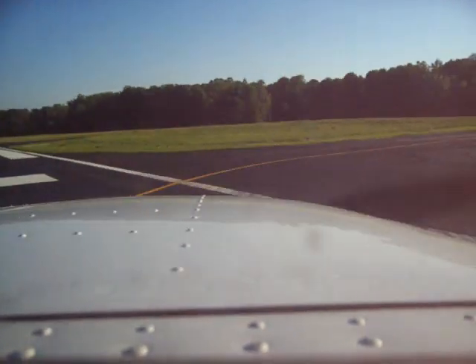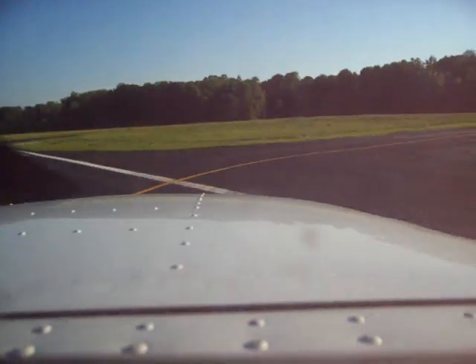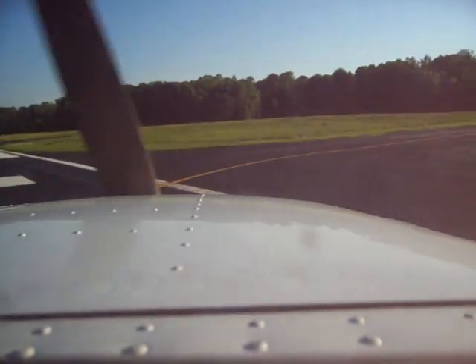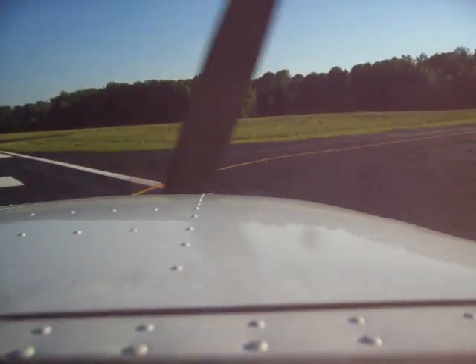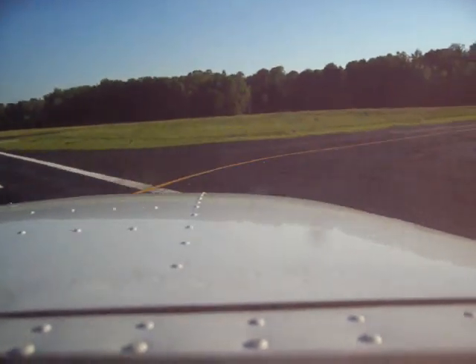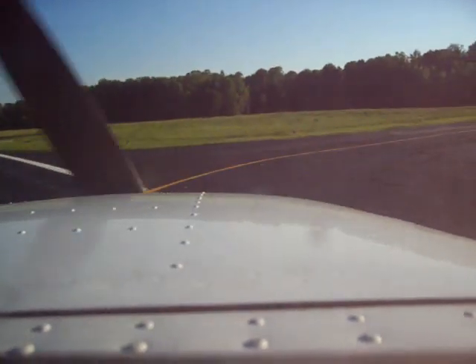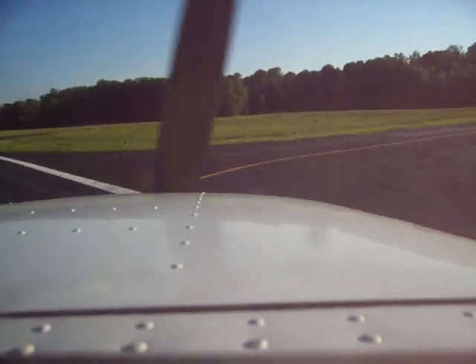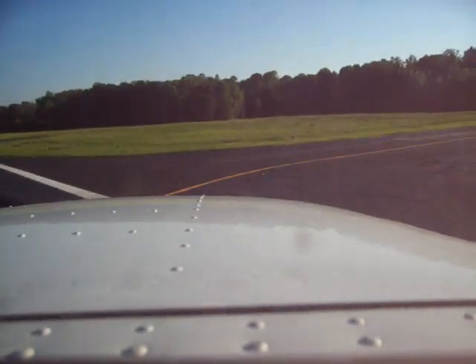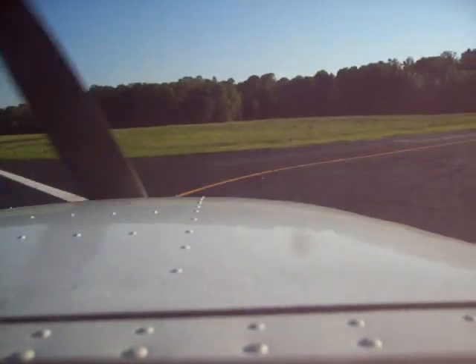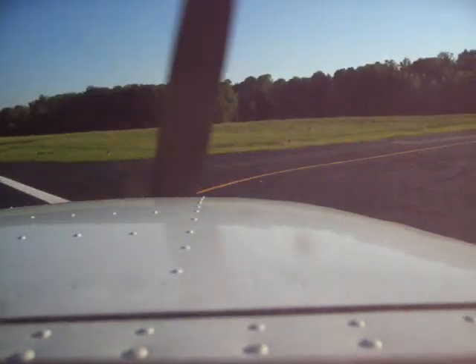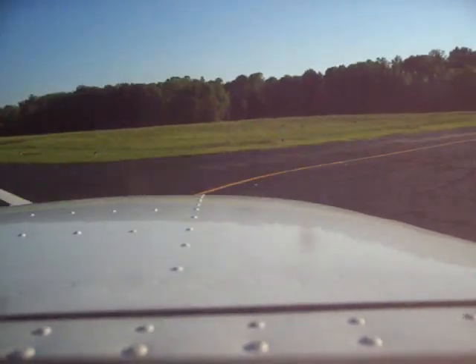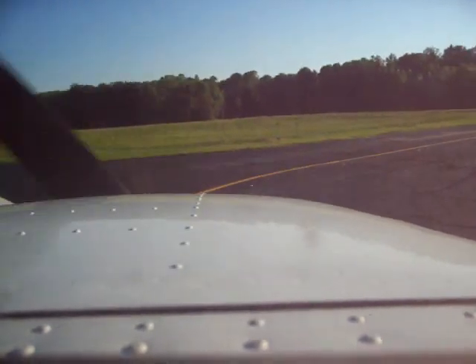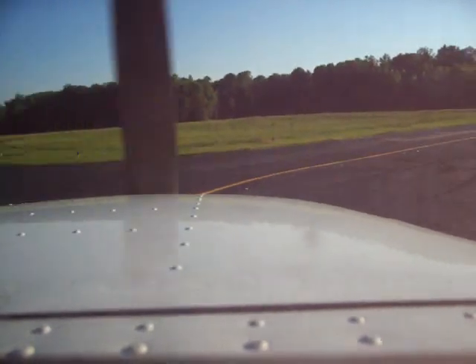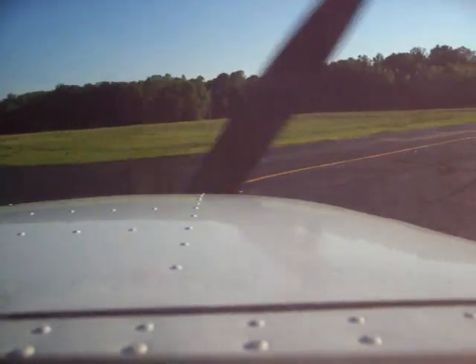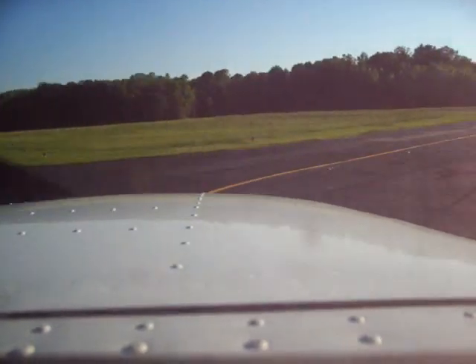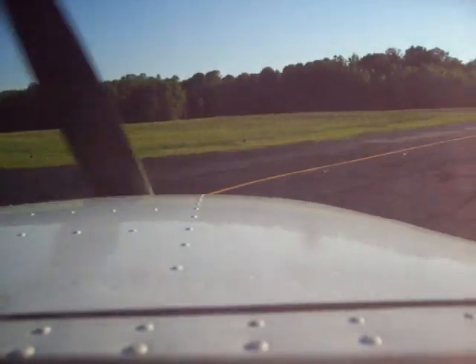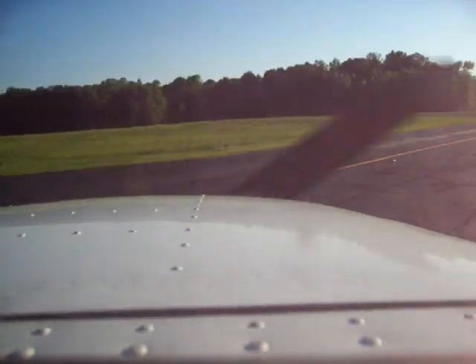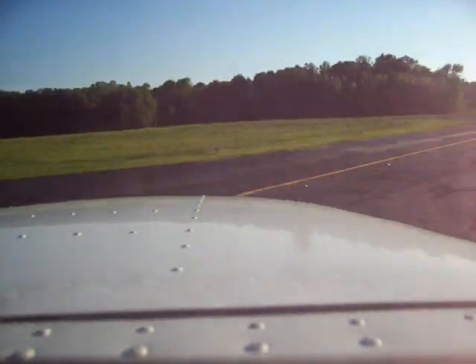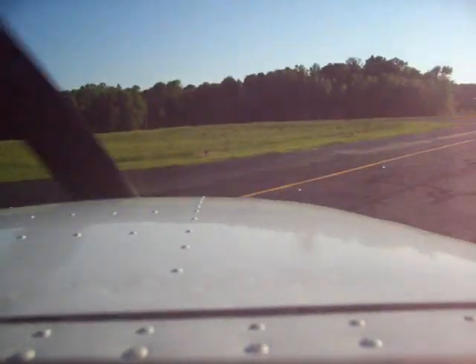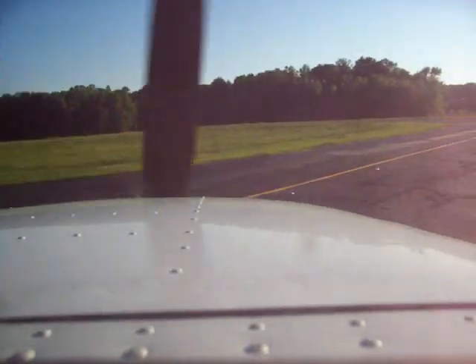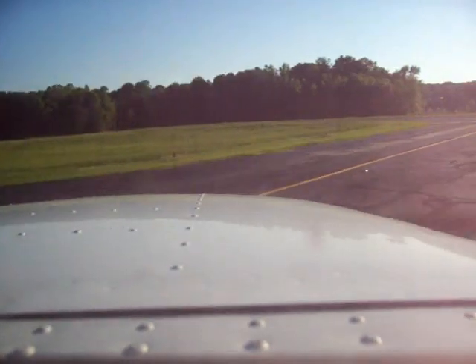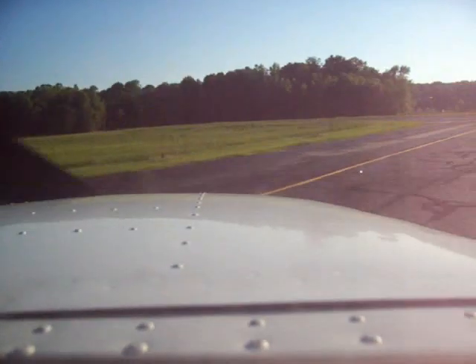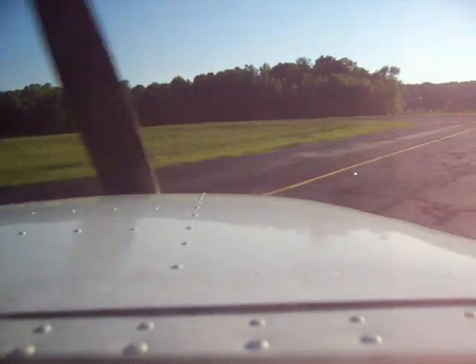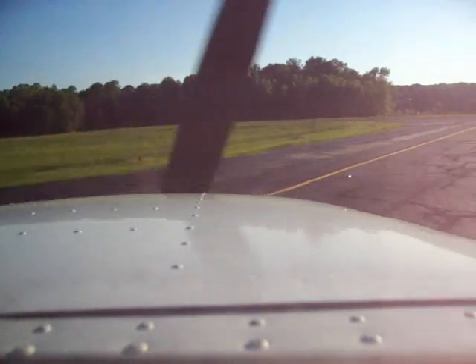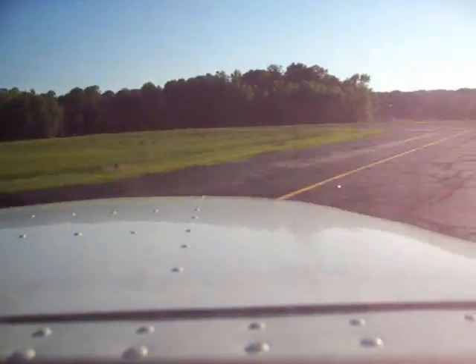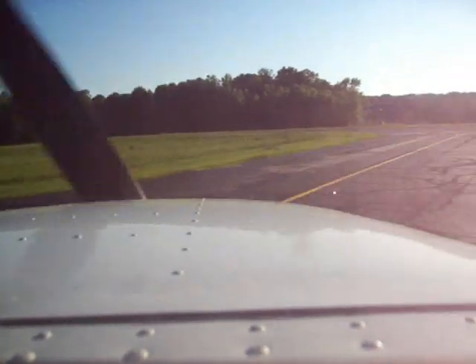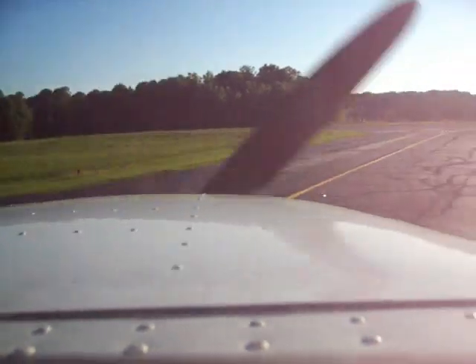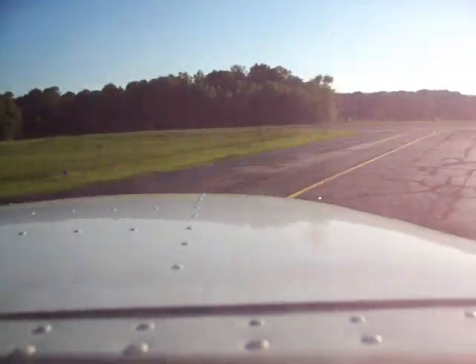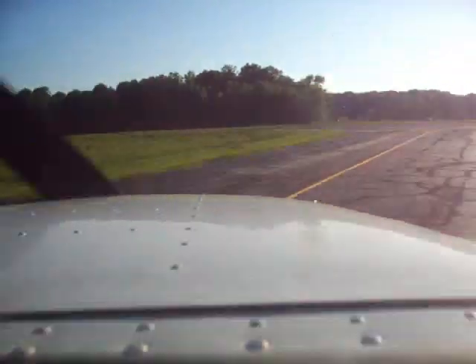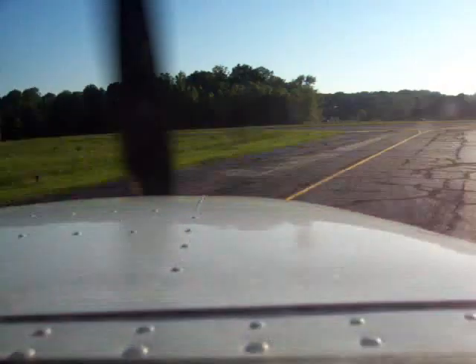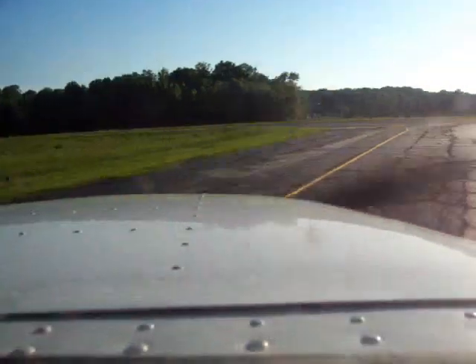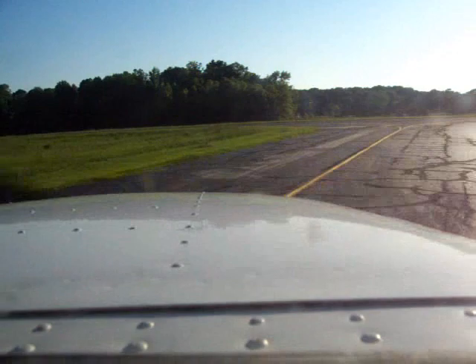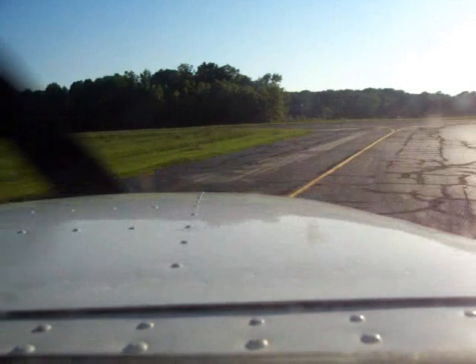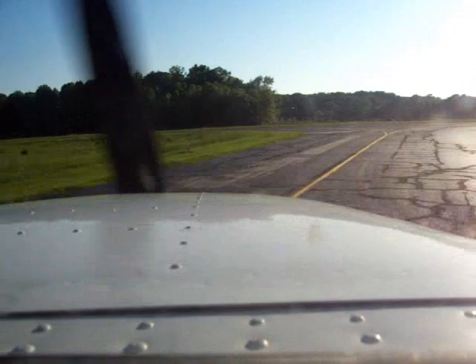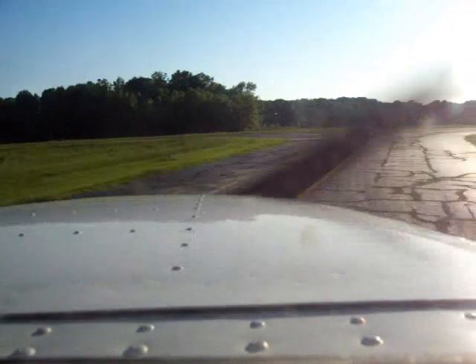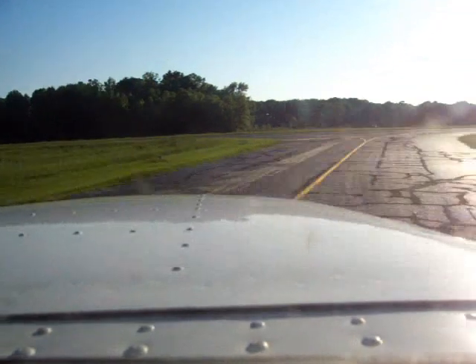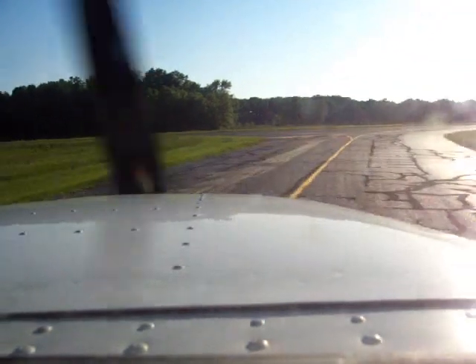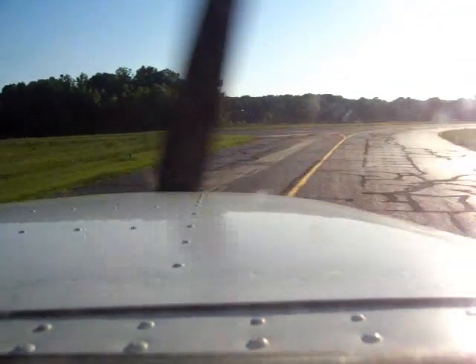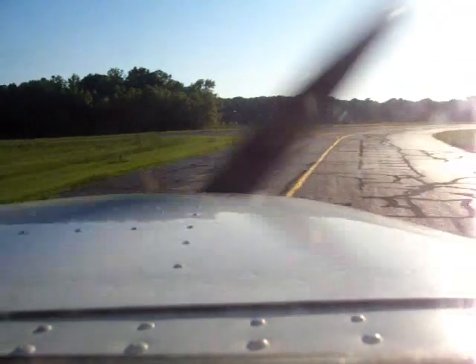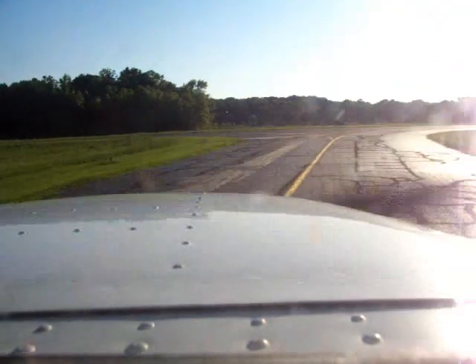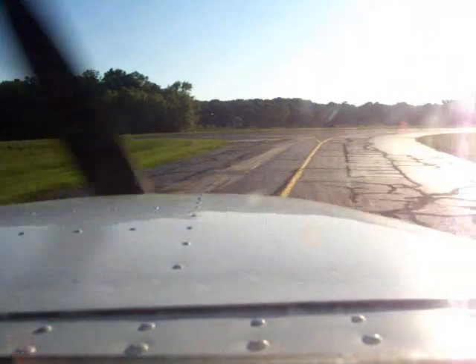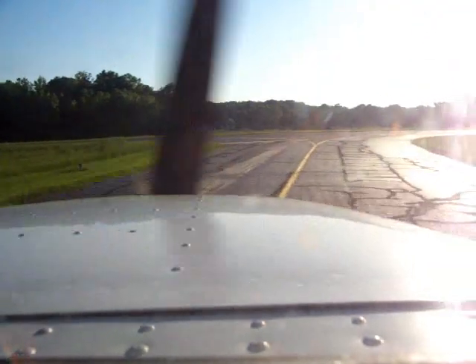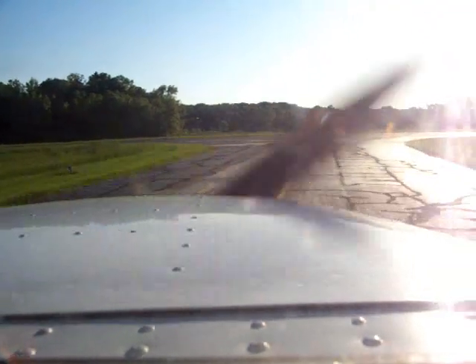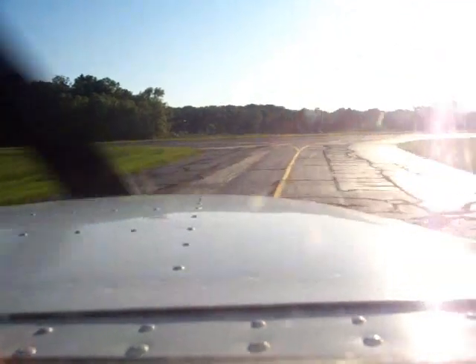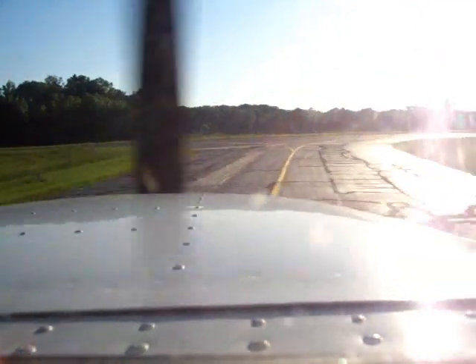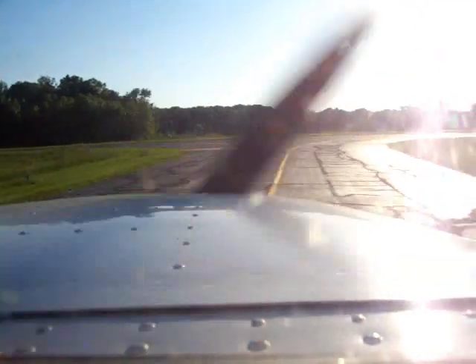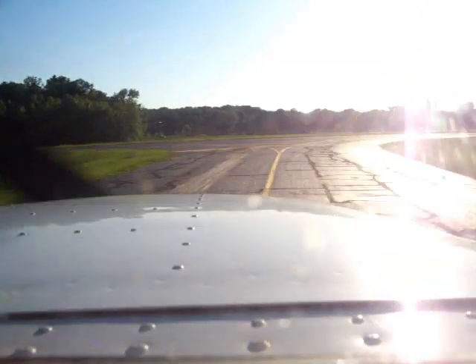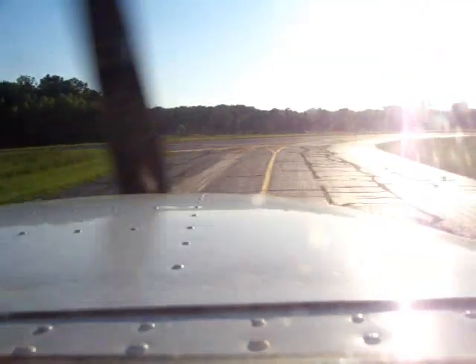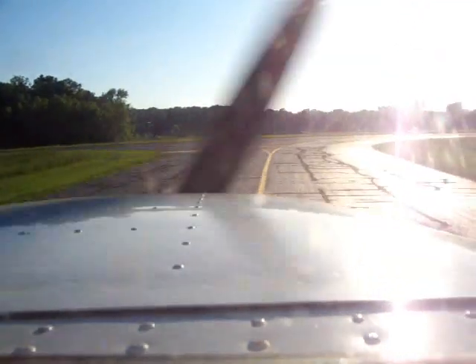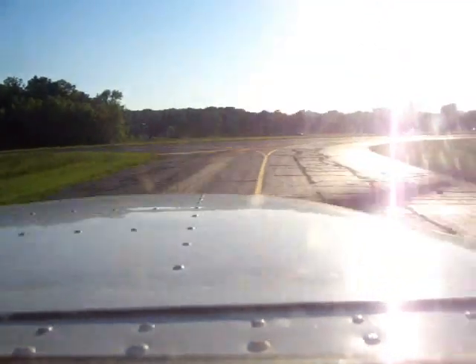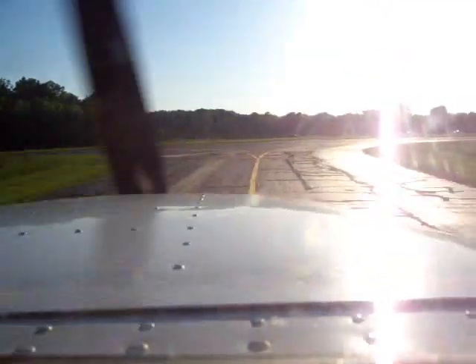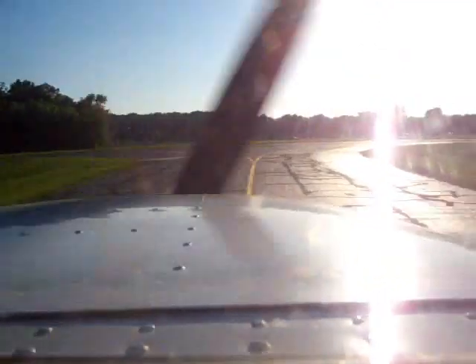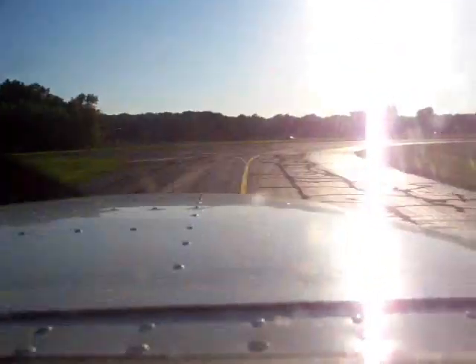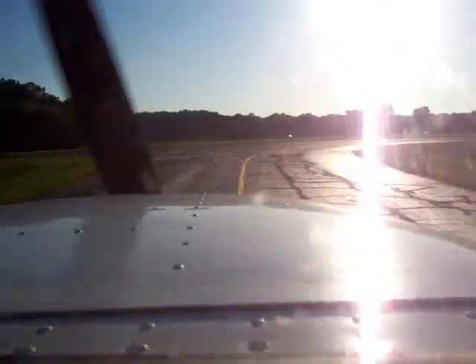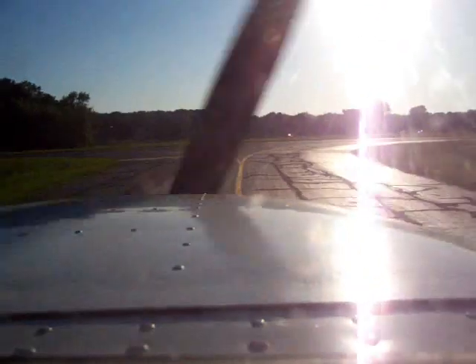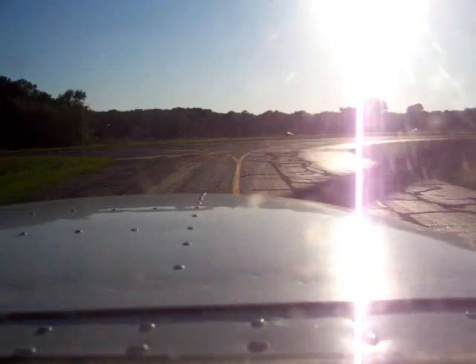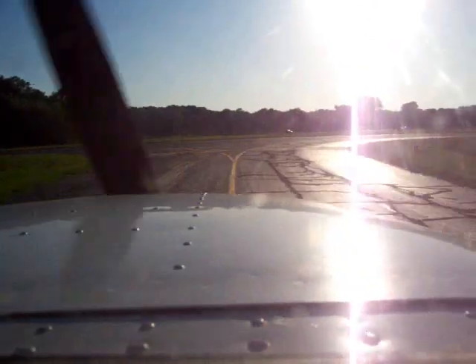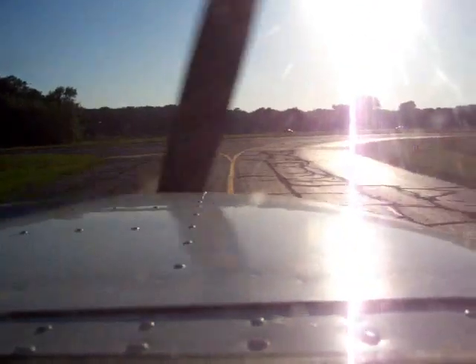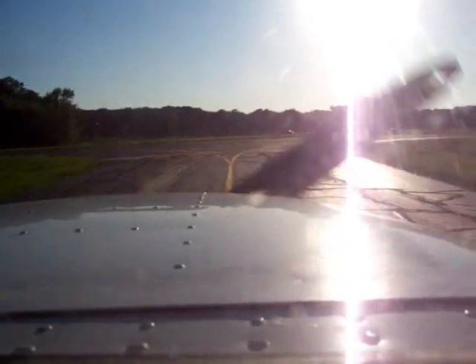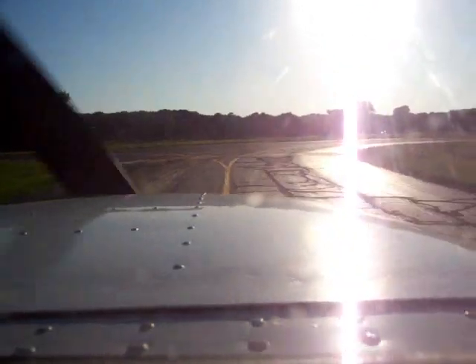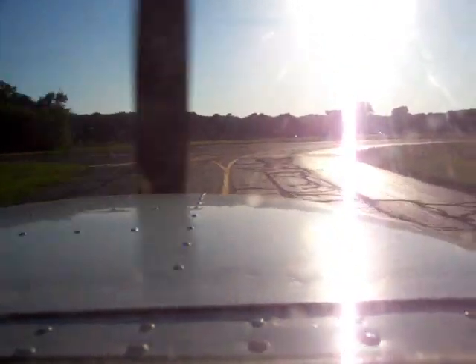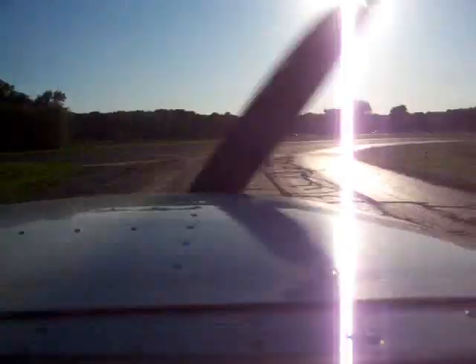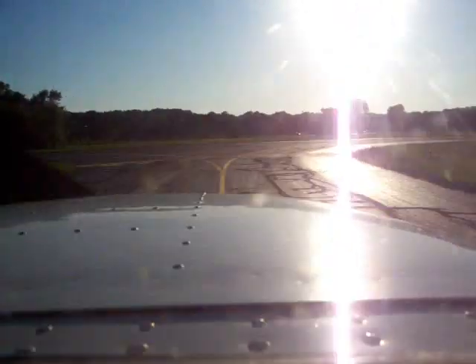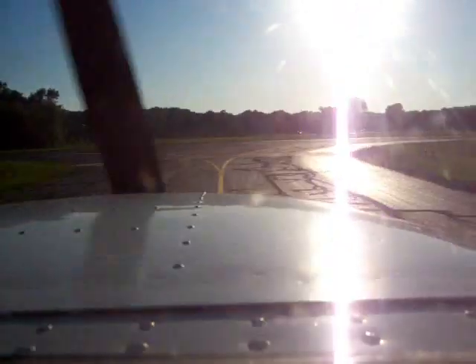That's a good feeling when you get those landings down. Yep. Oh, God, yeah. I worked so hard to do that. I can understand that.